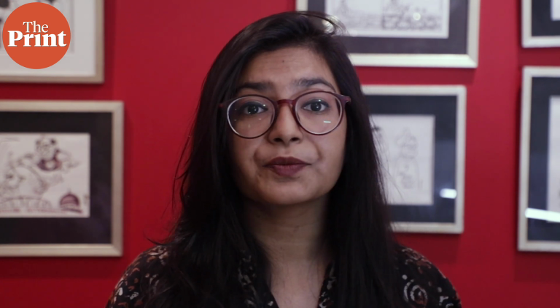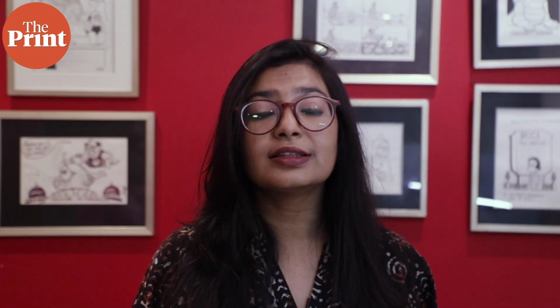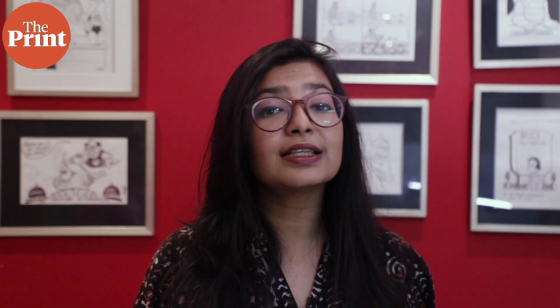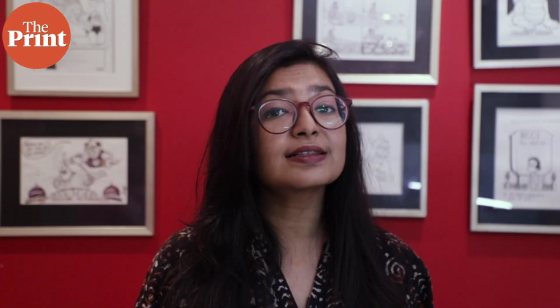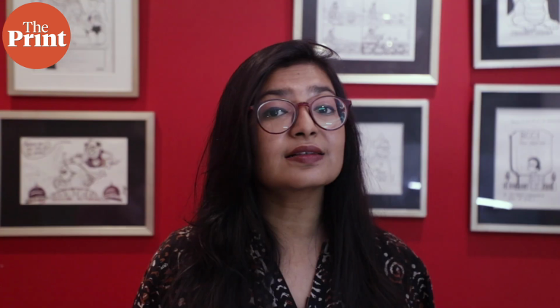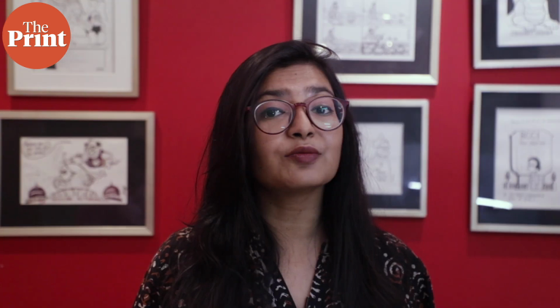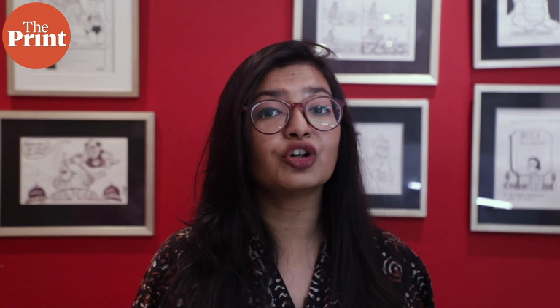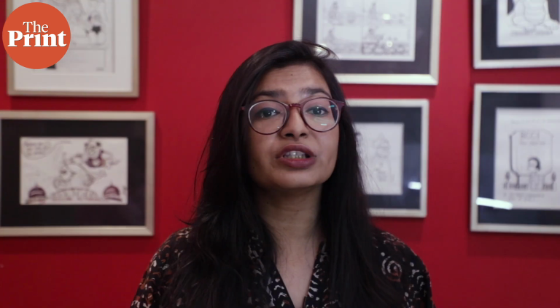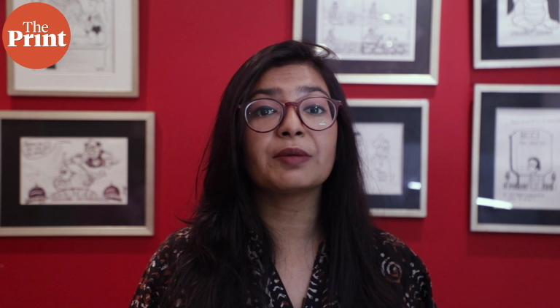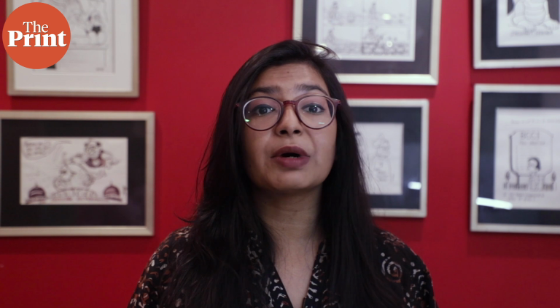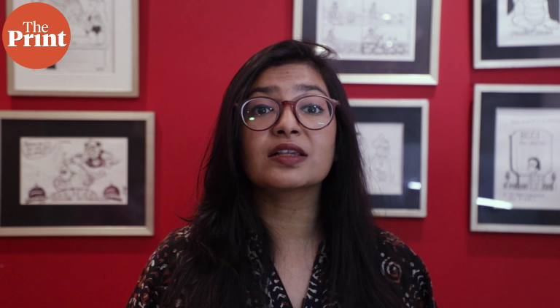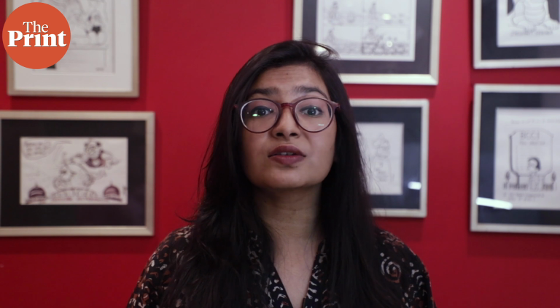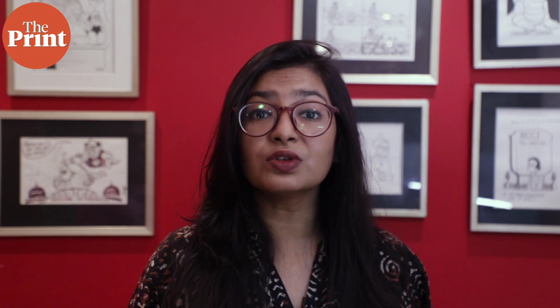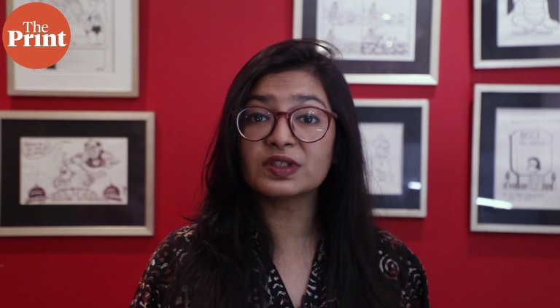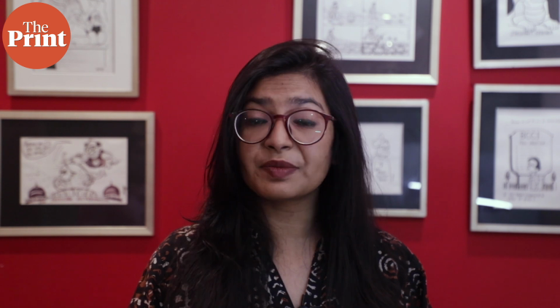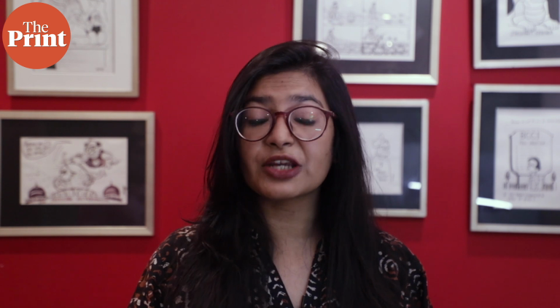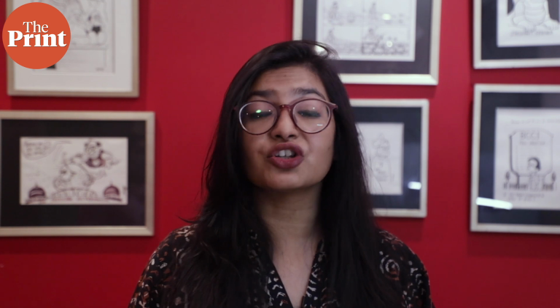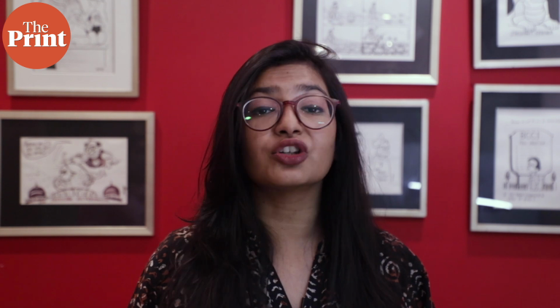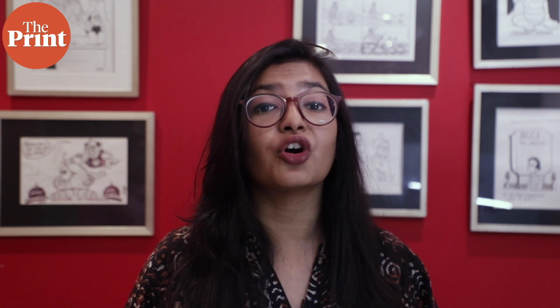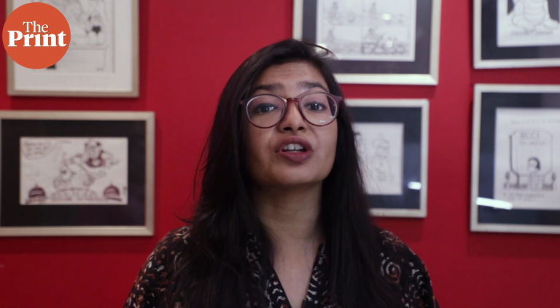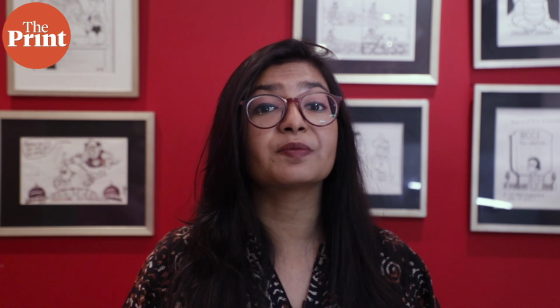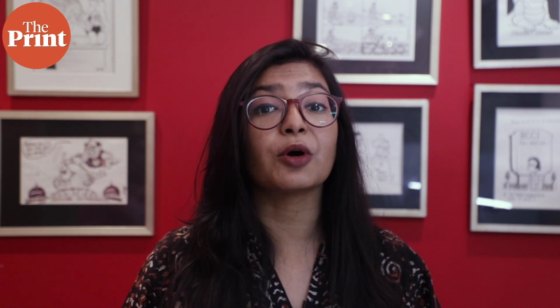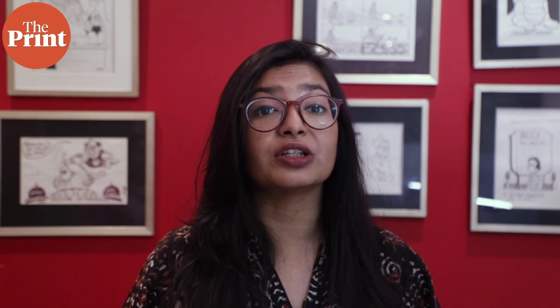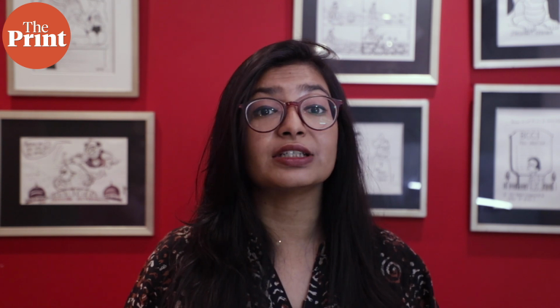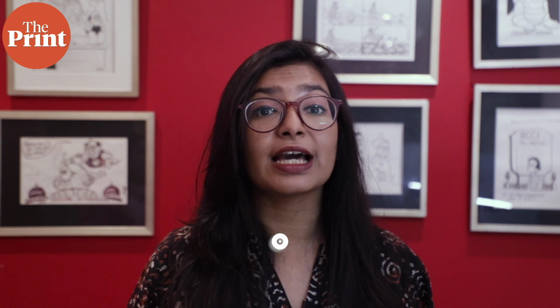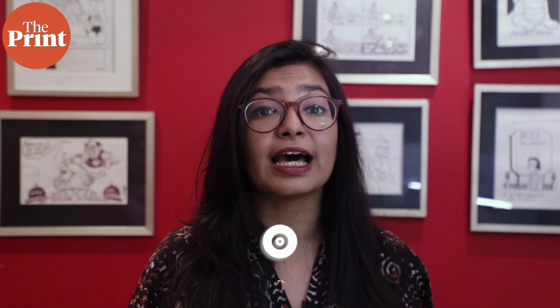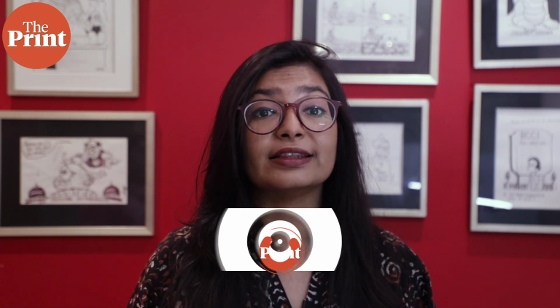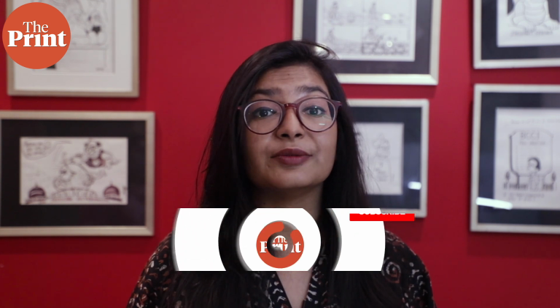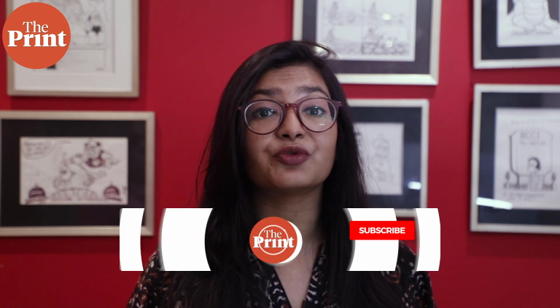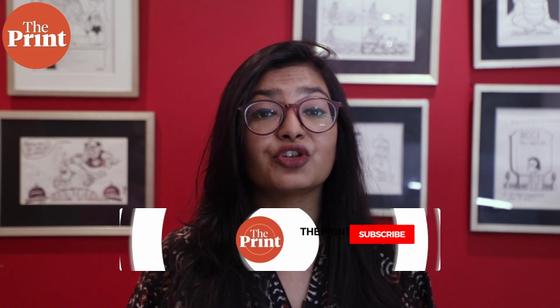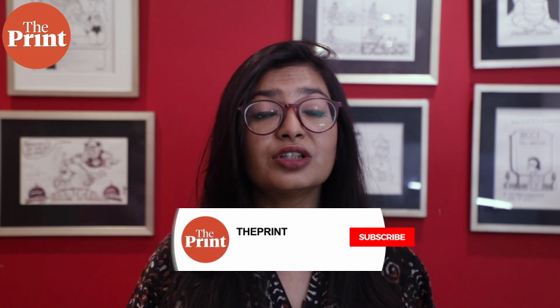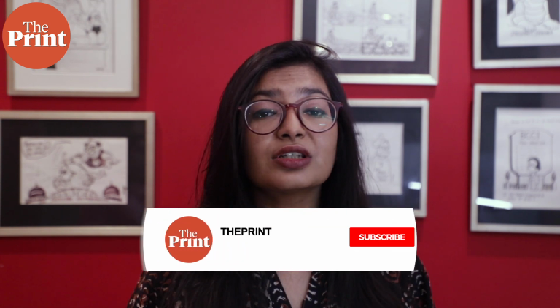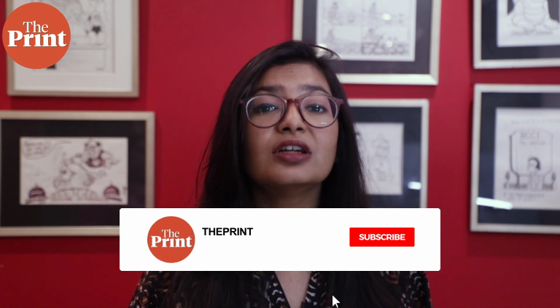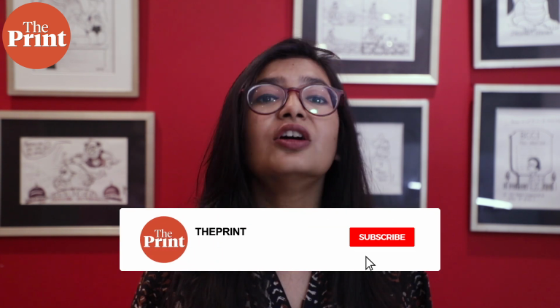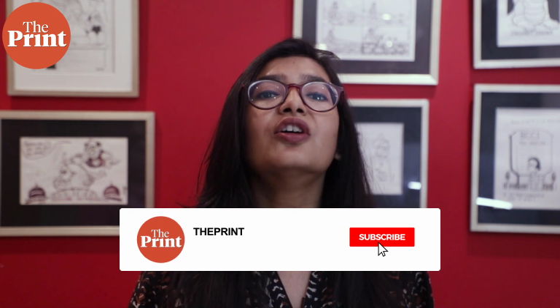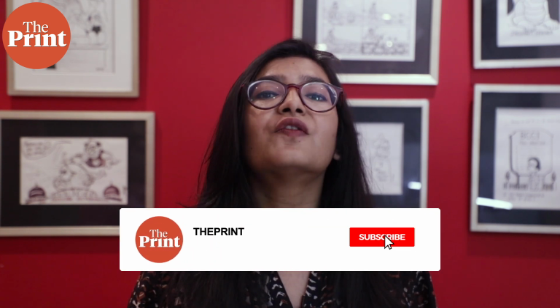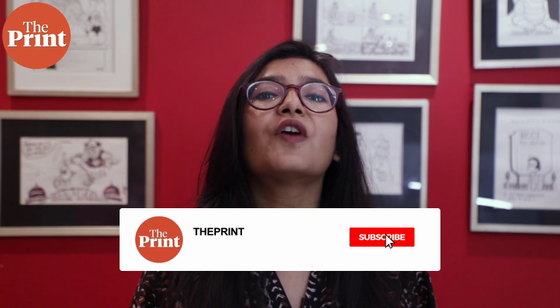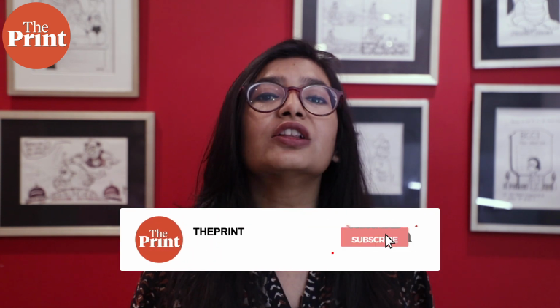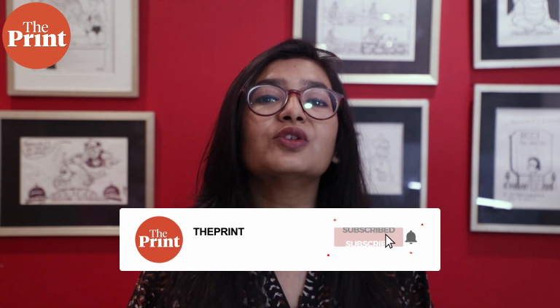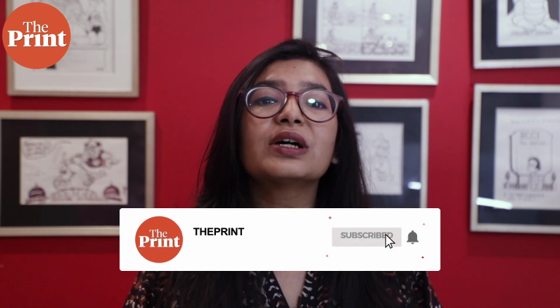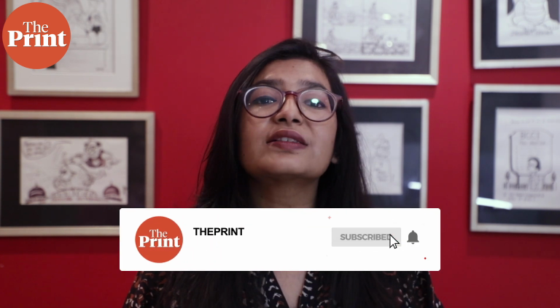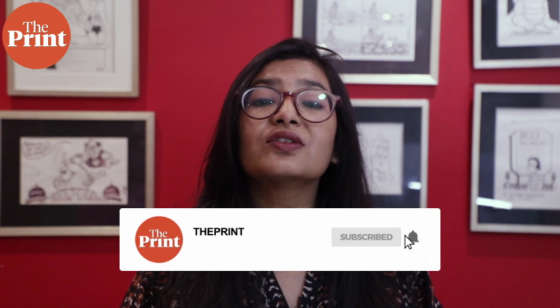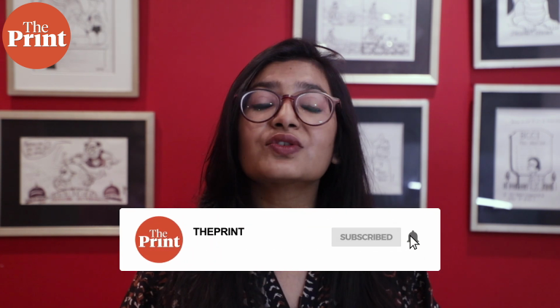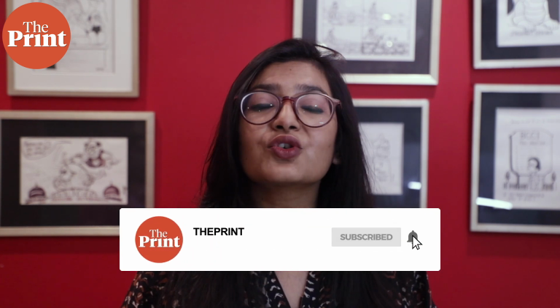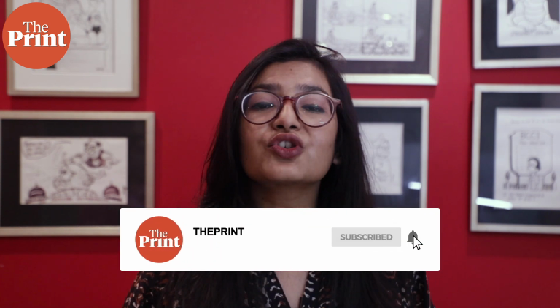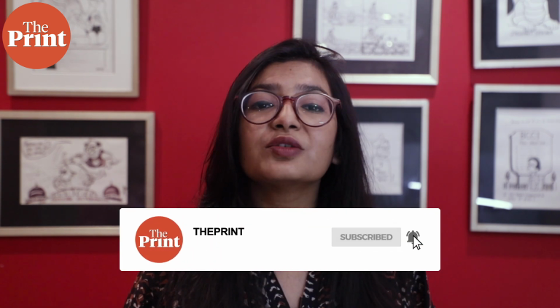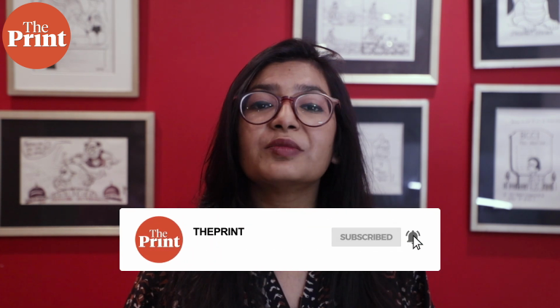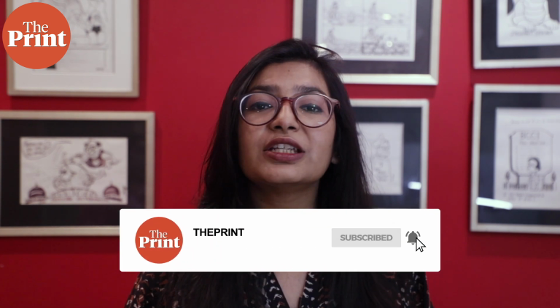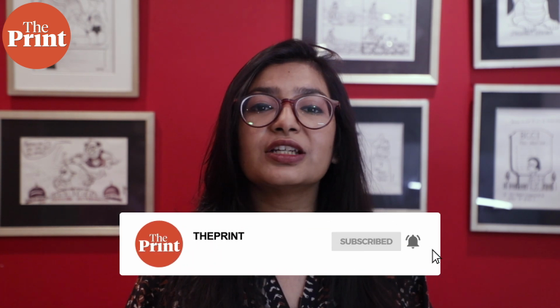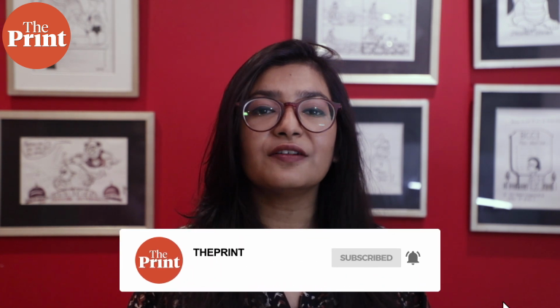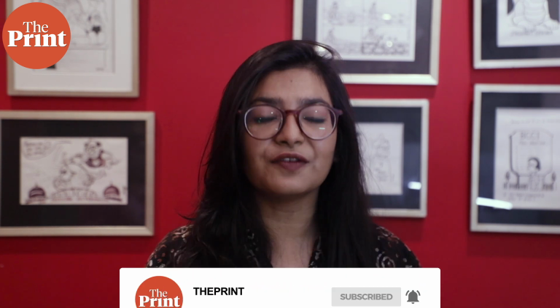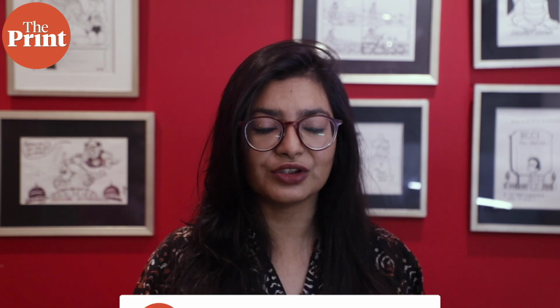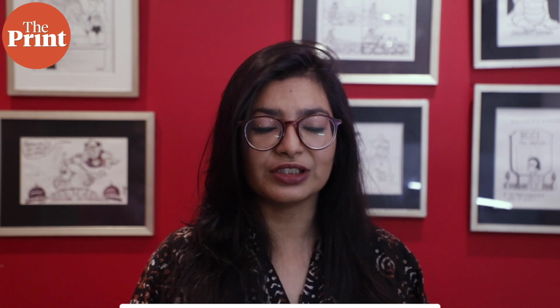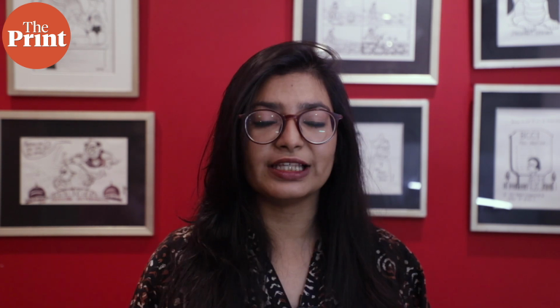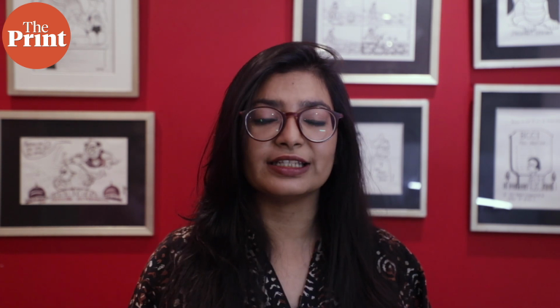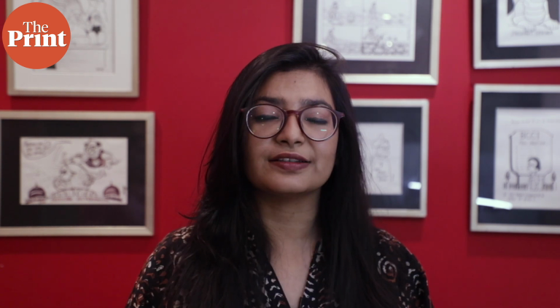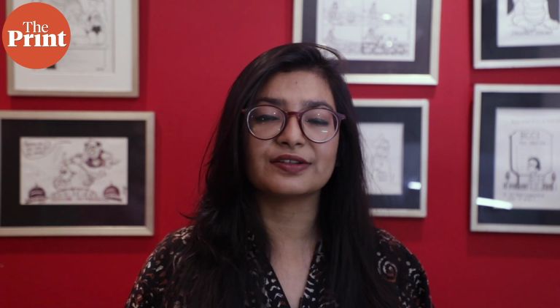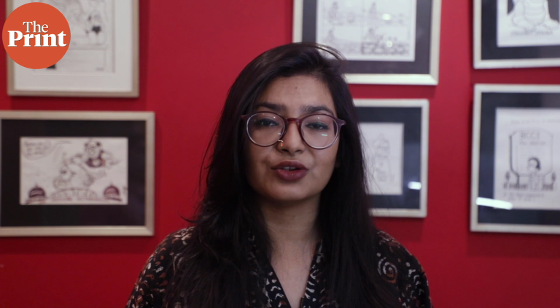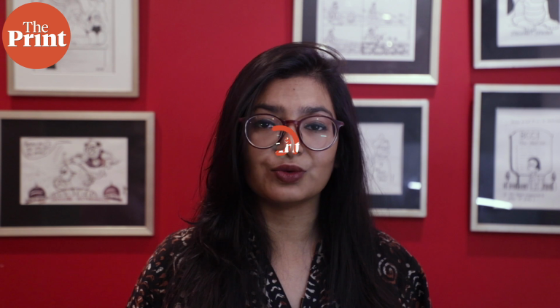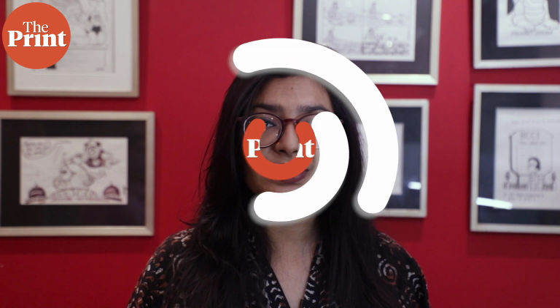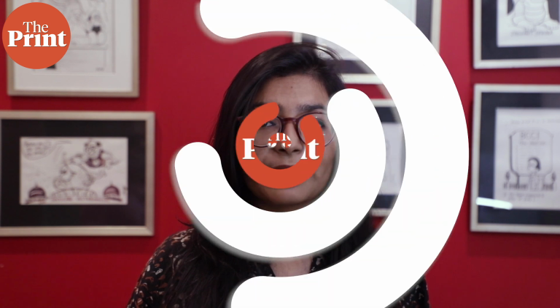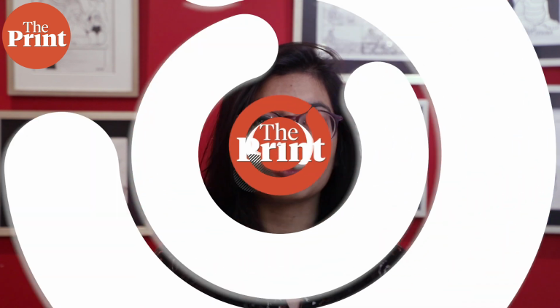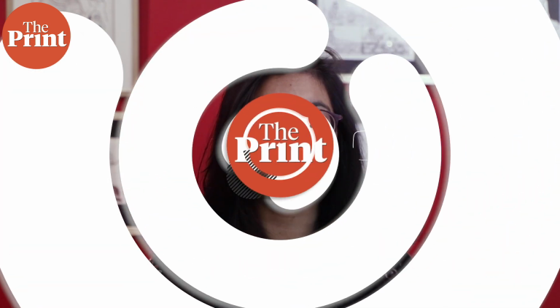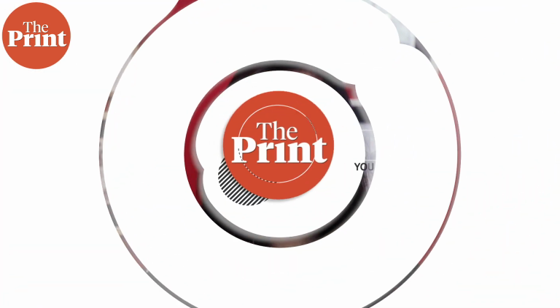This is Mohana Basu, Special Correspondent at The Print. Follow us on social media for the latest news updates.